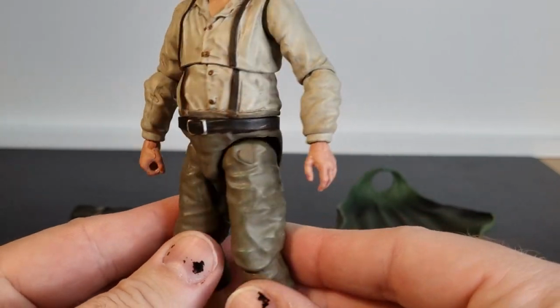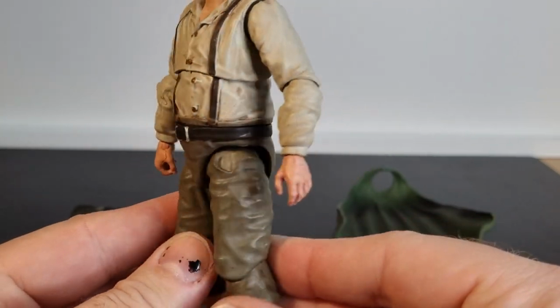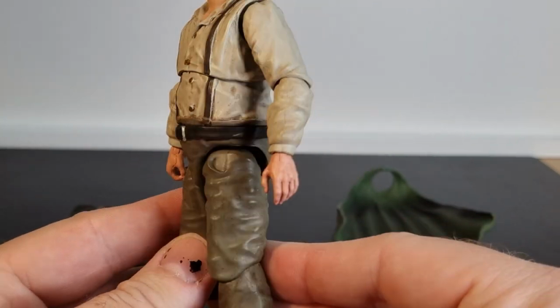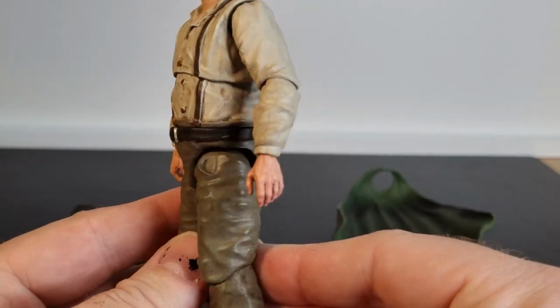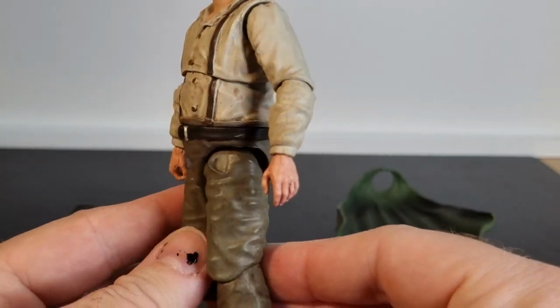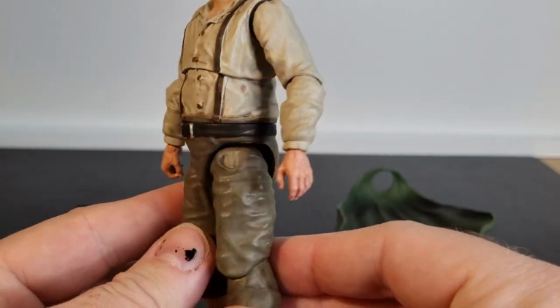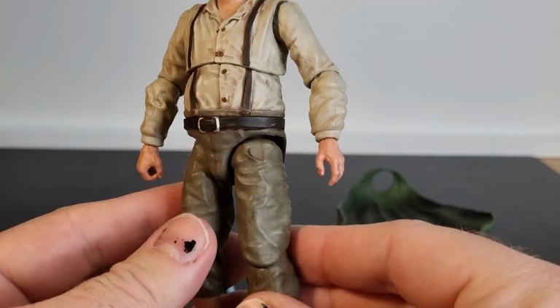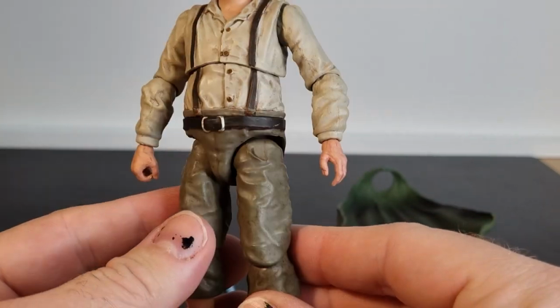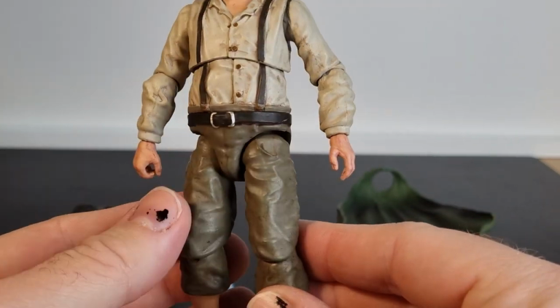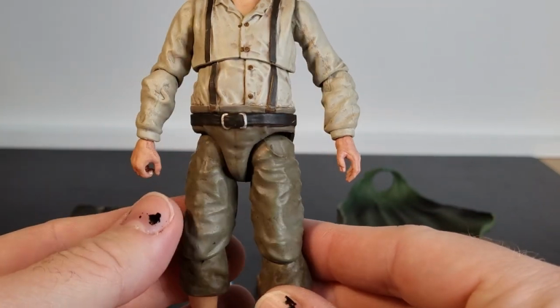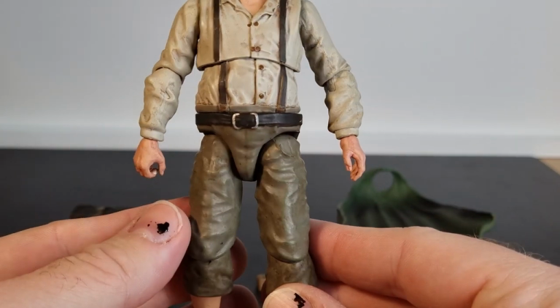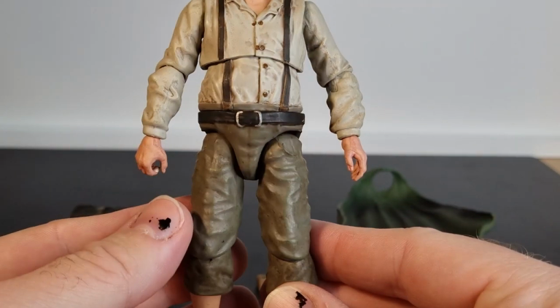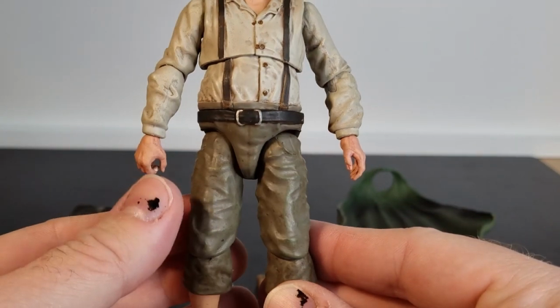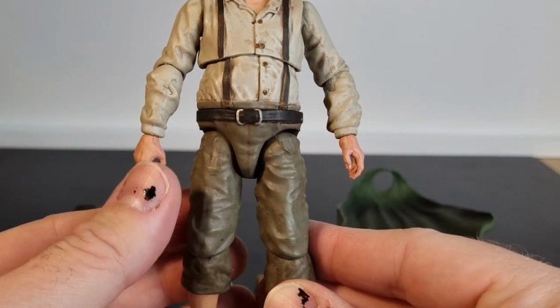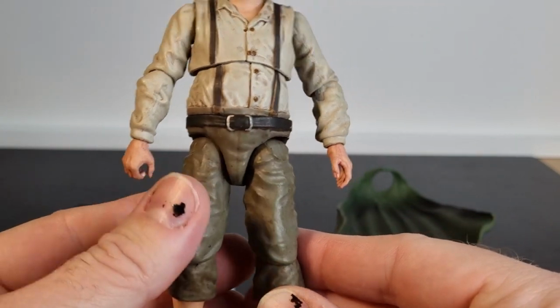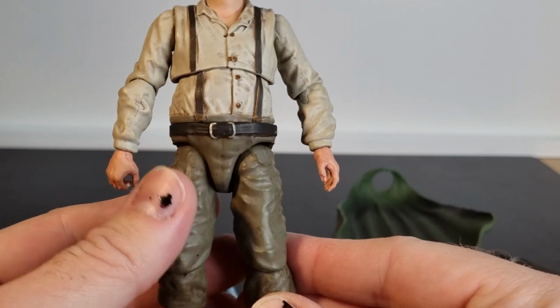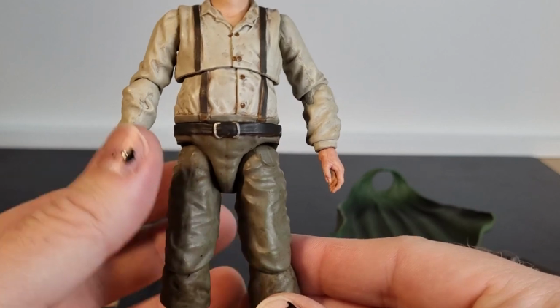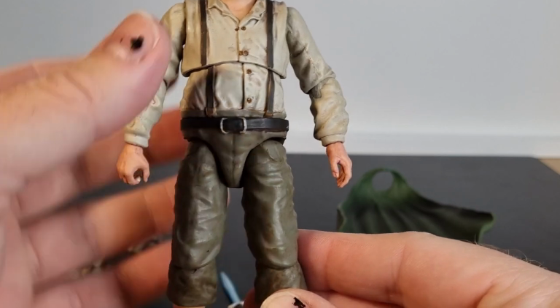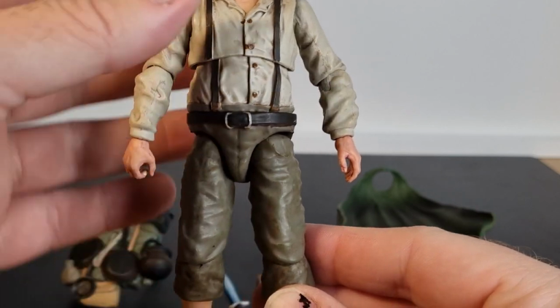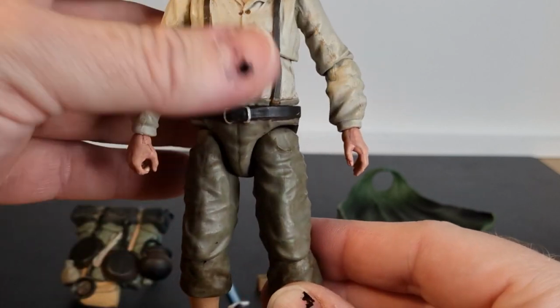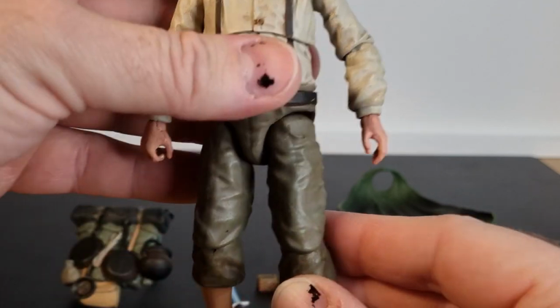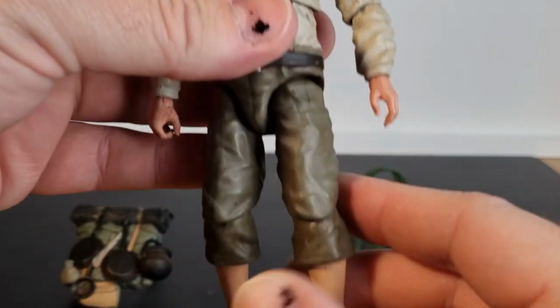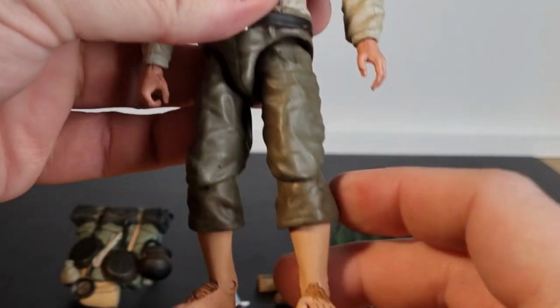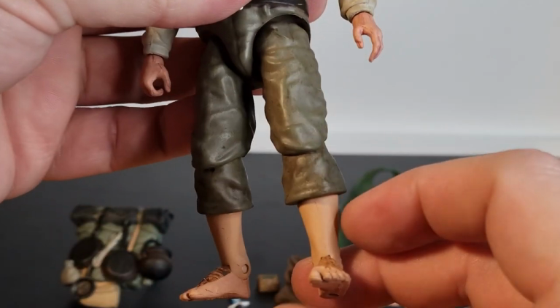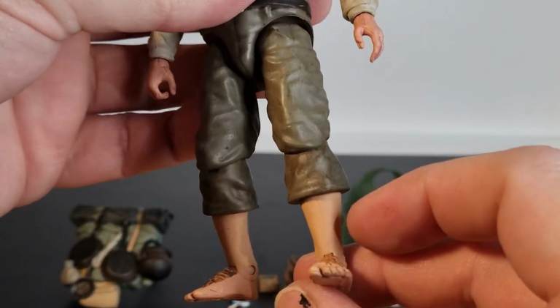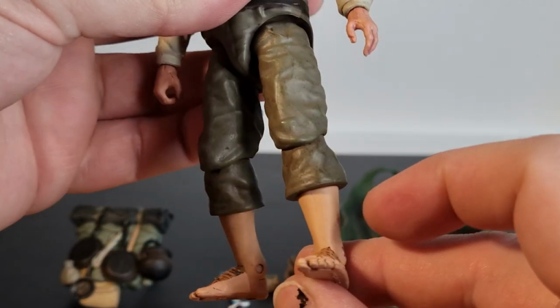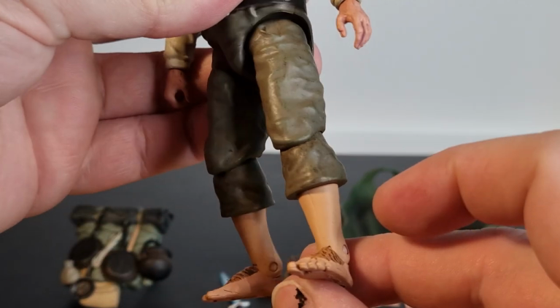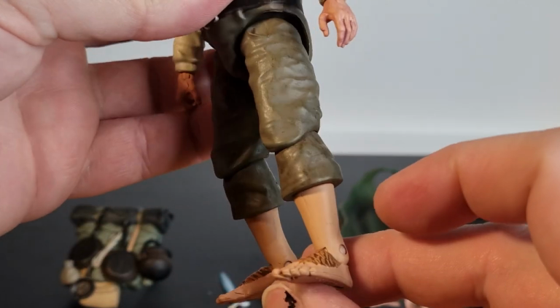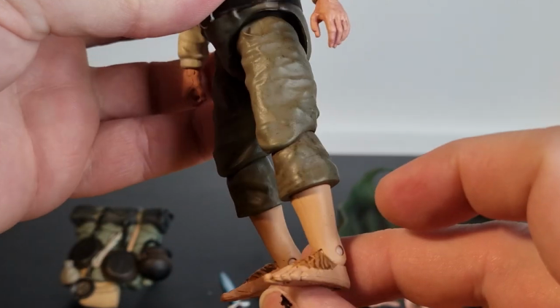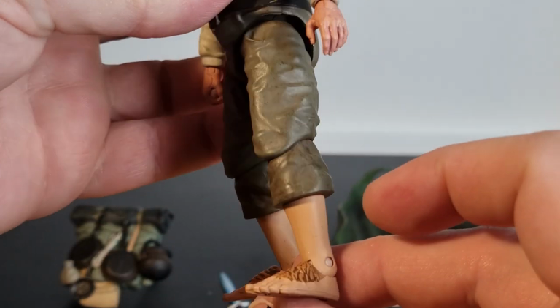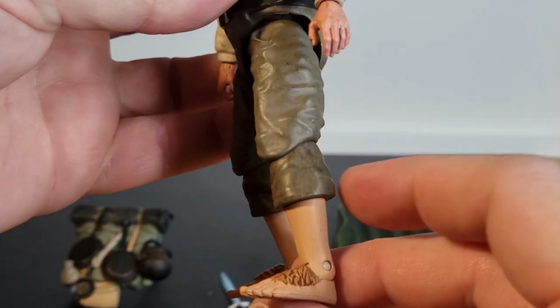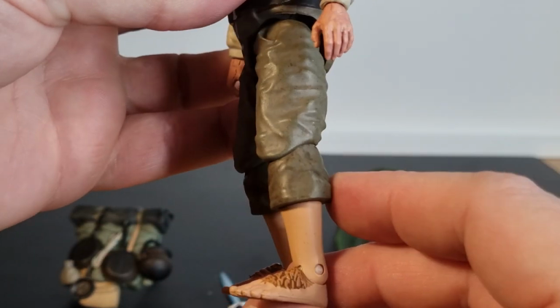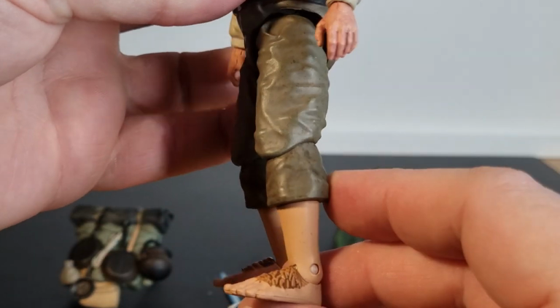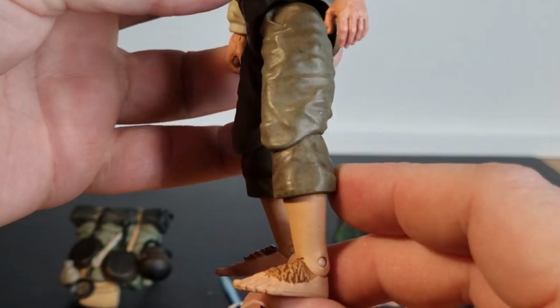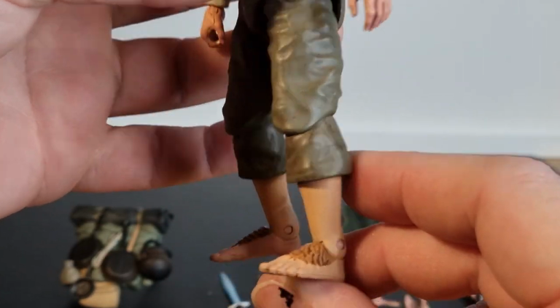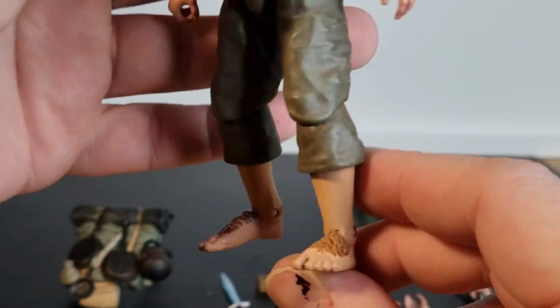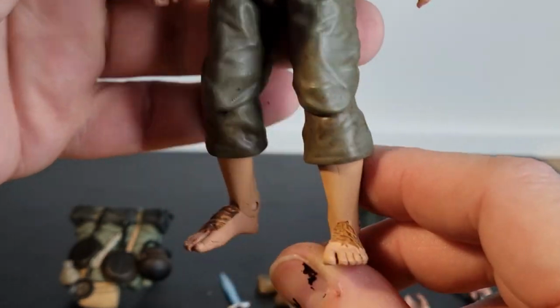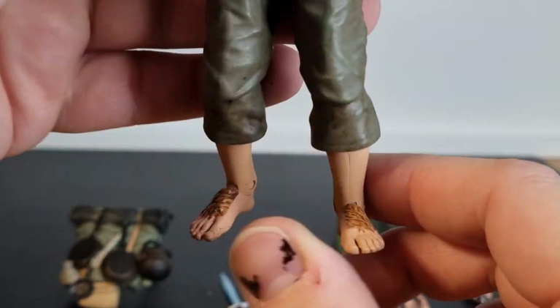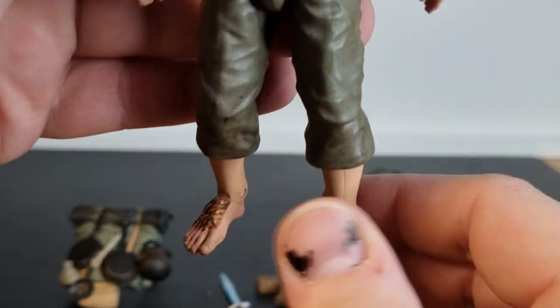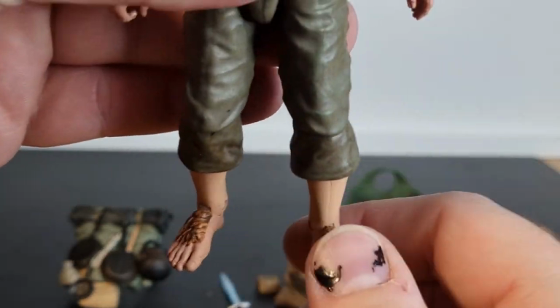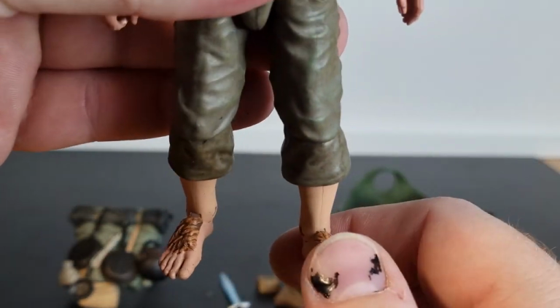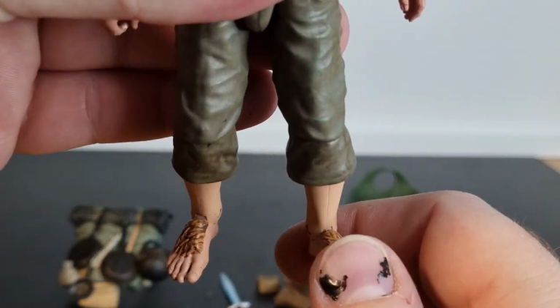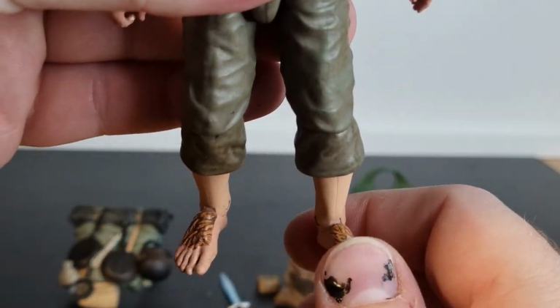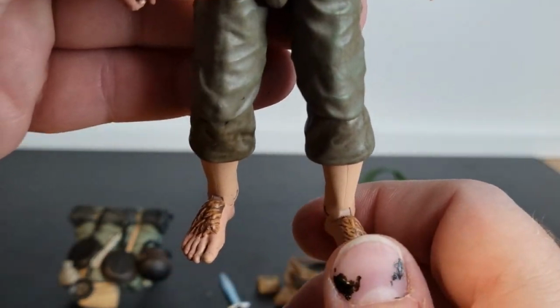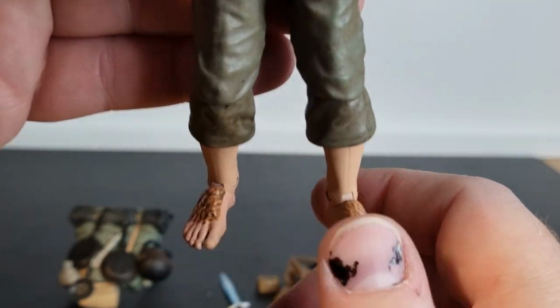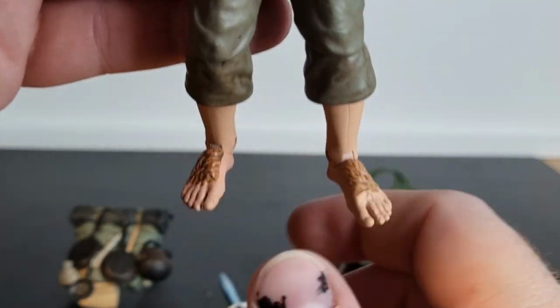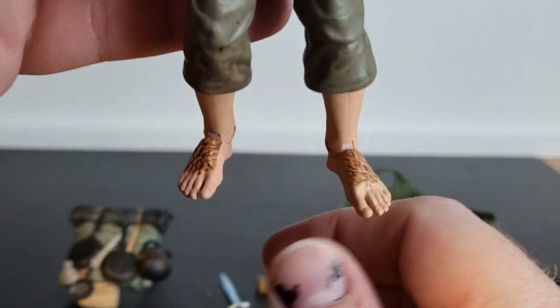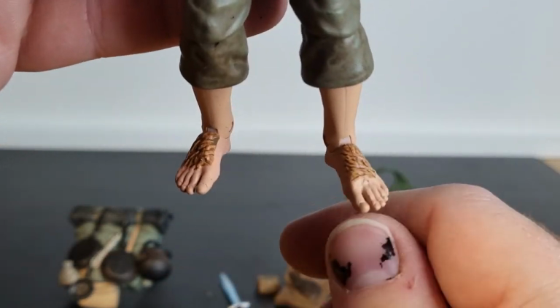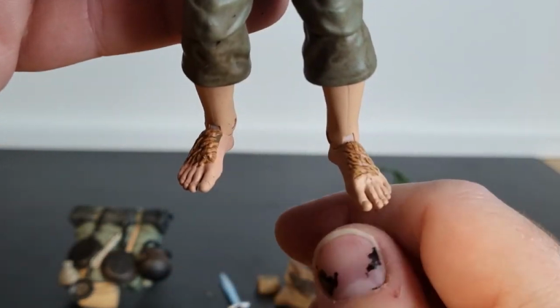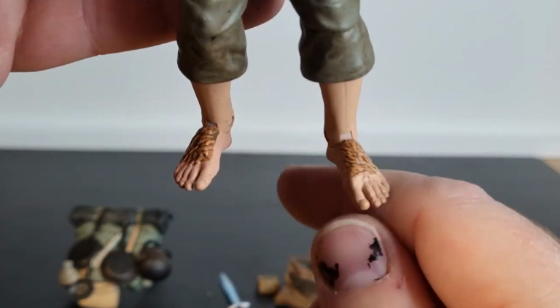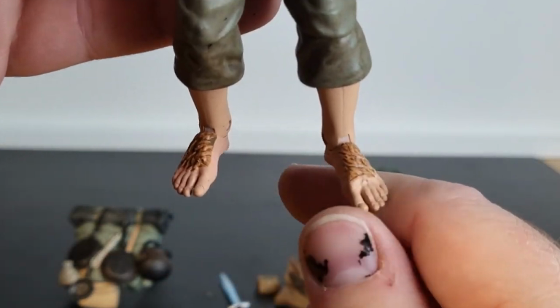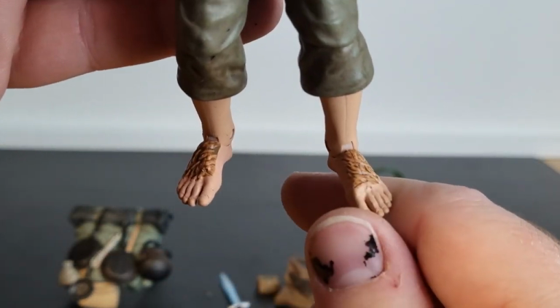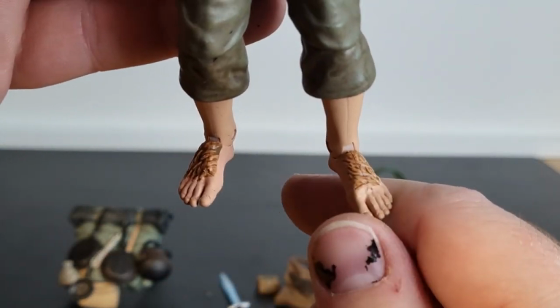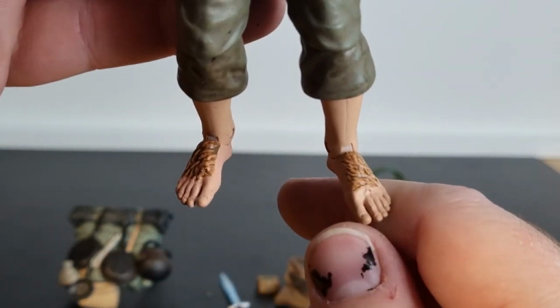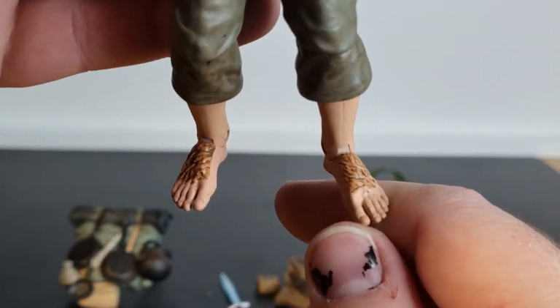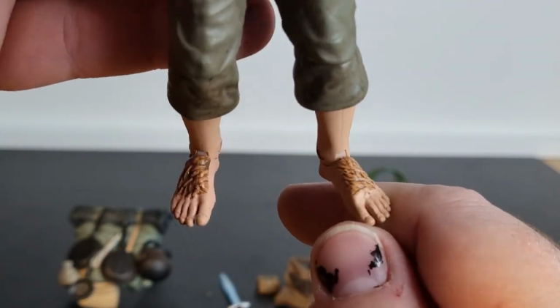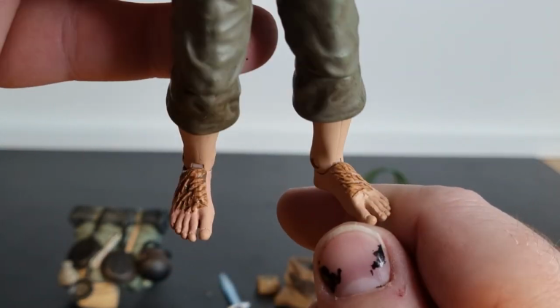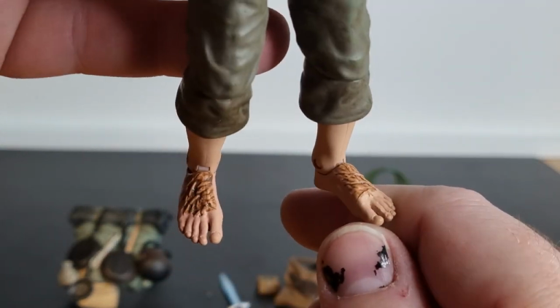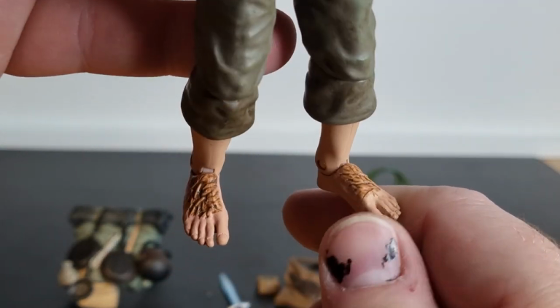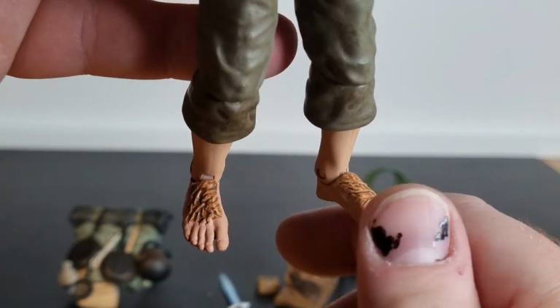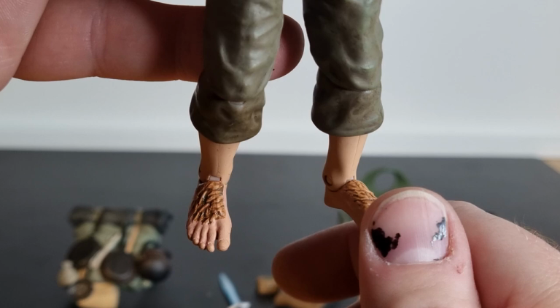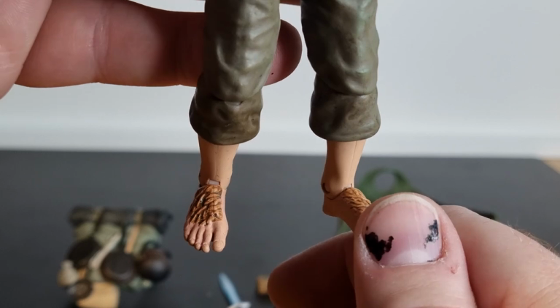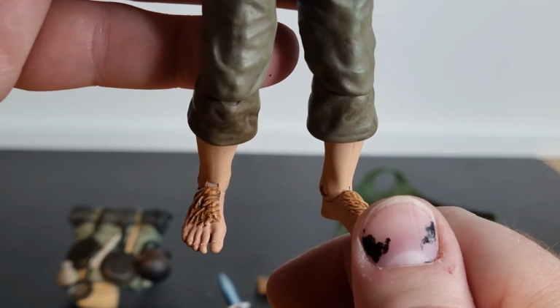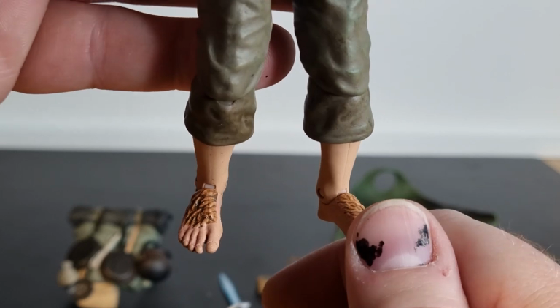Especially these two adventuring through Middle Earth. And then down to his feet — his little hairy feet — they look great.